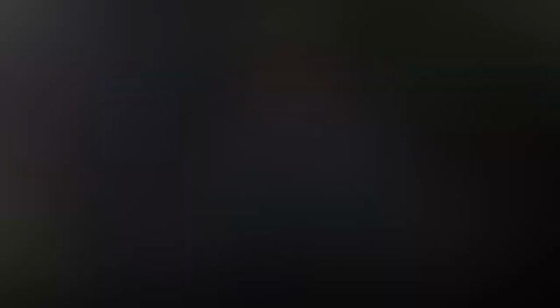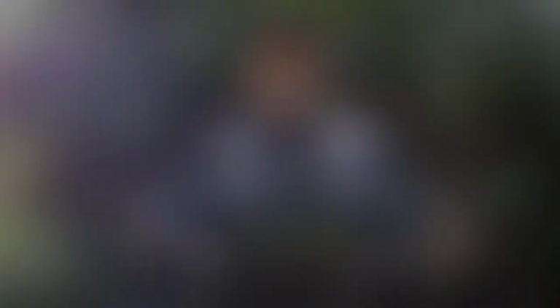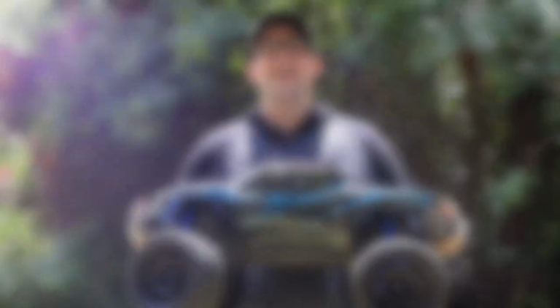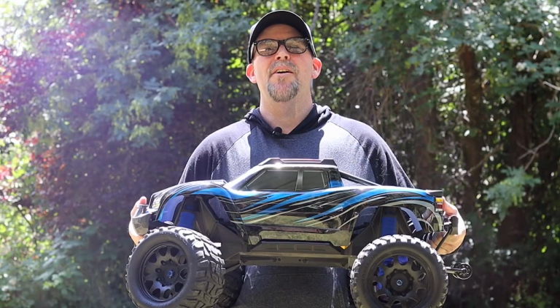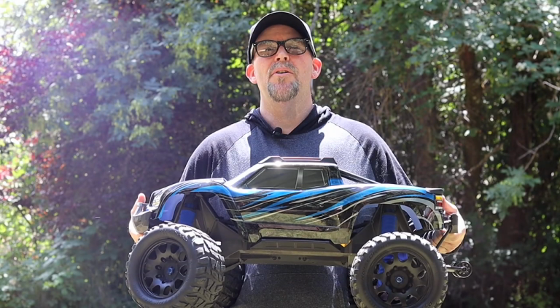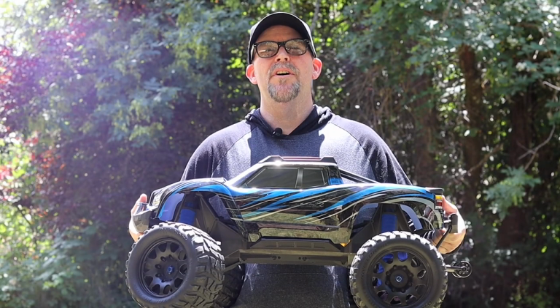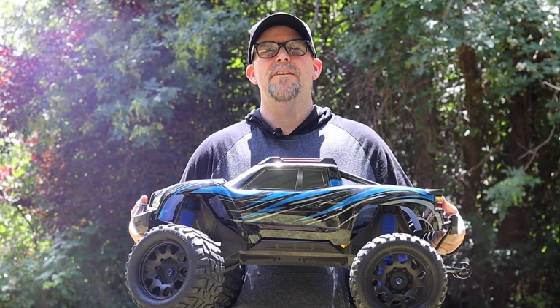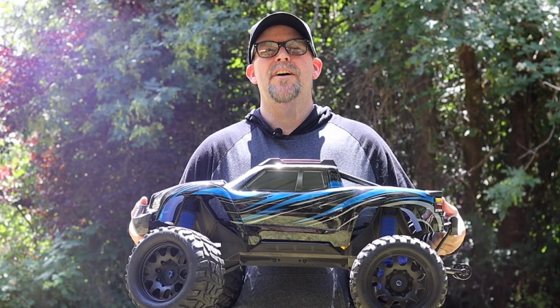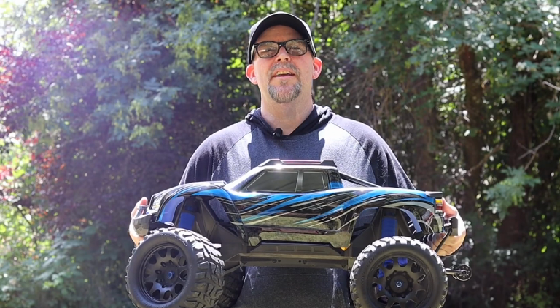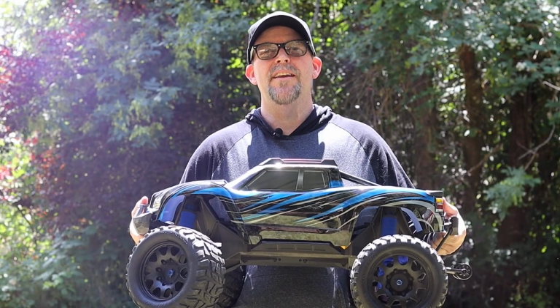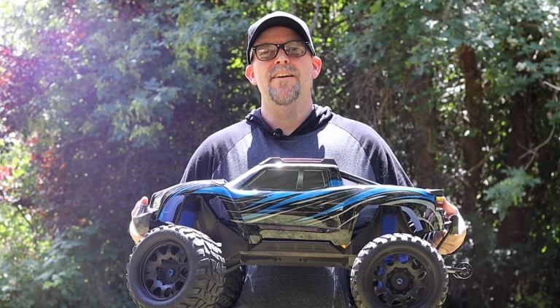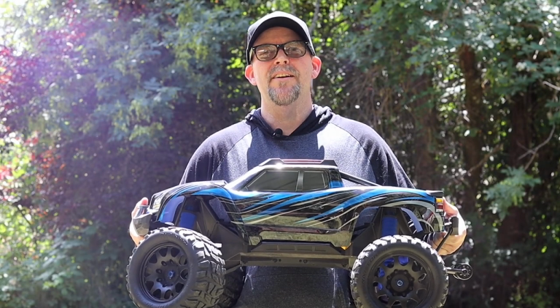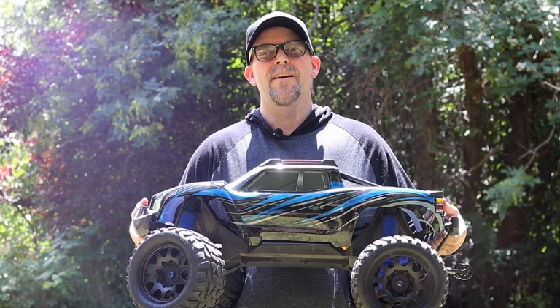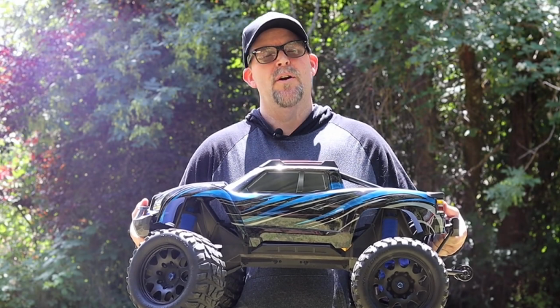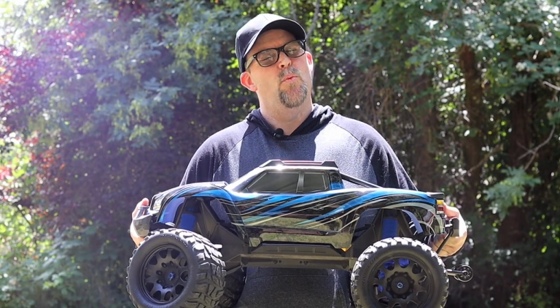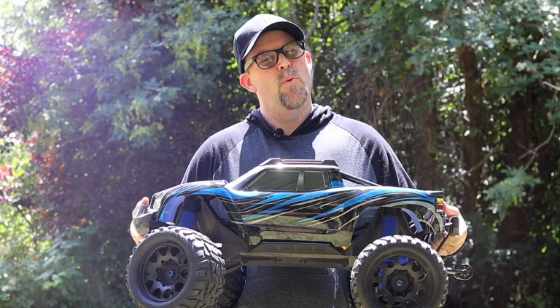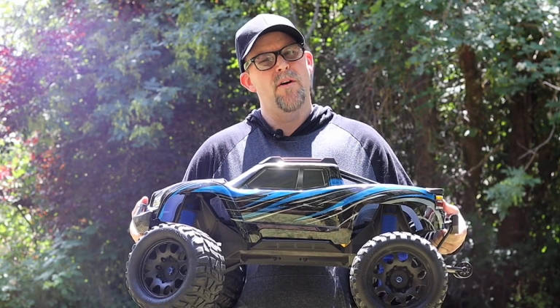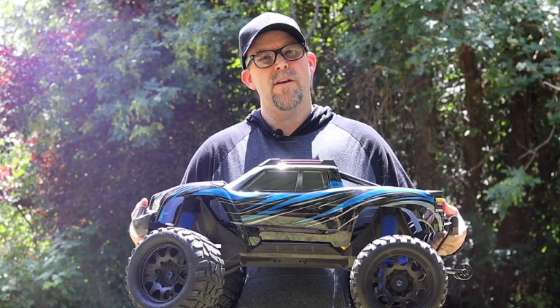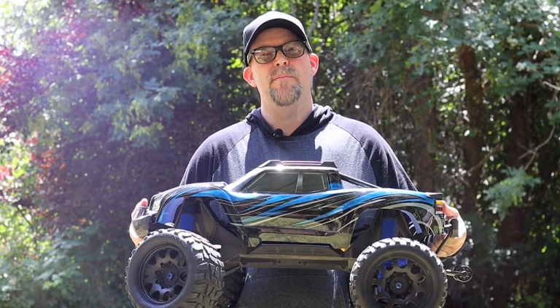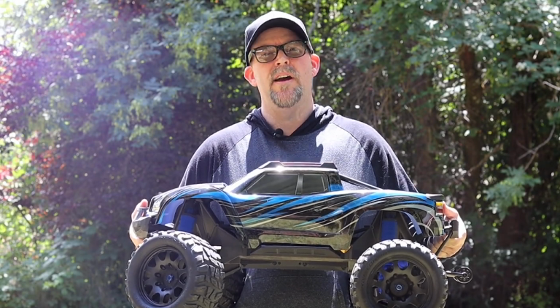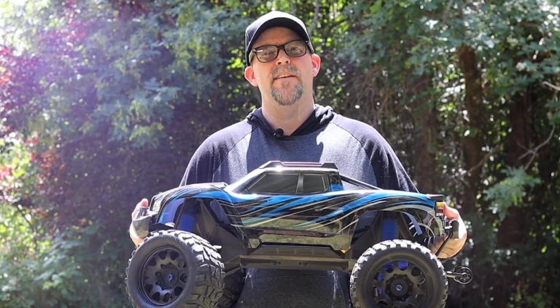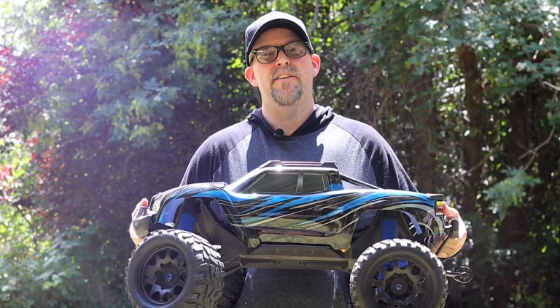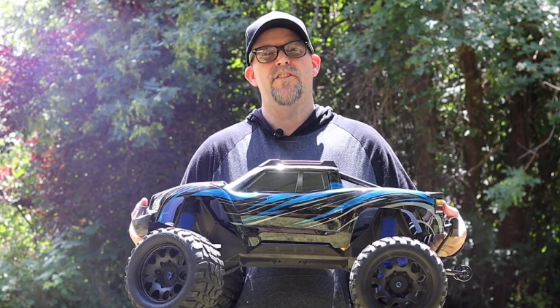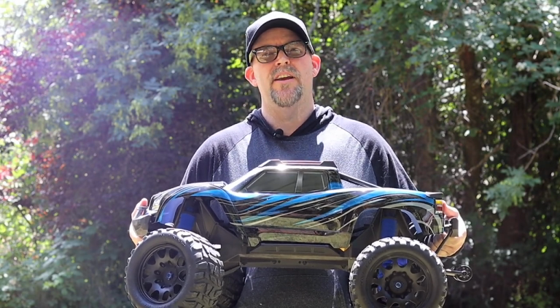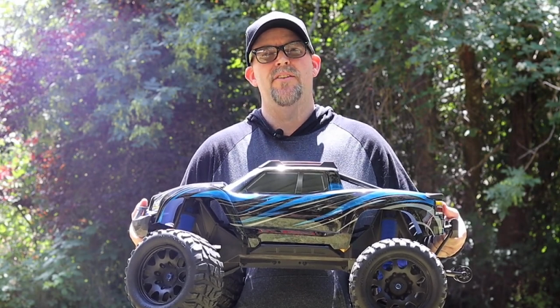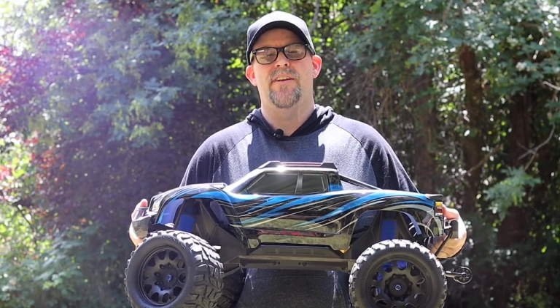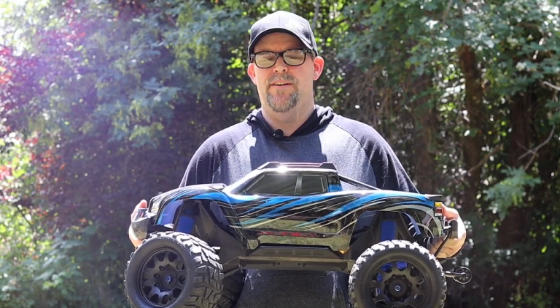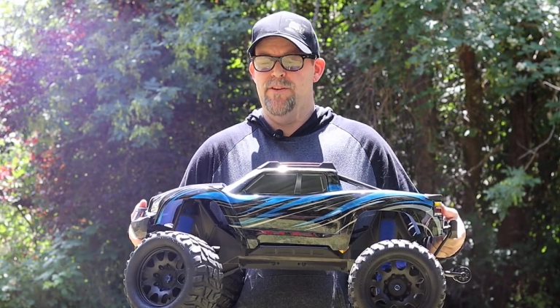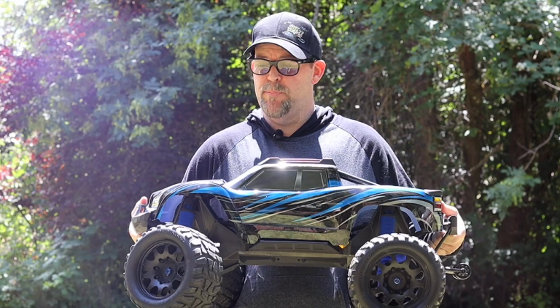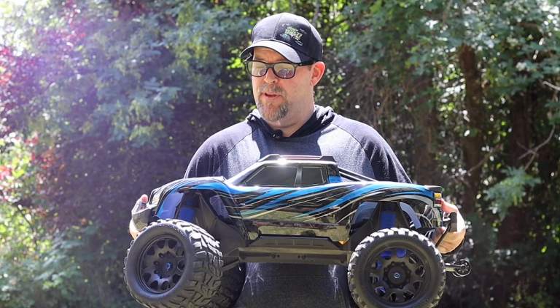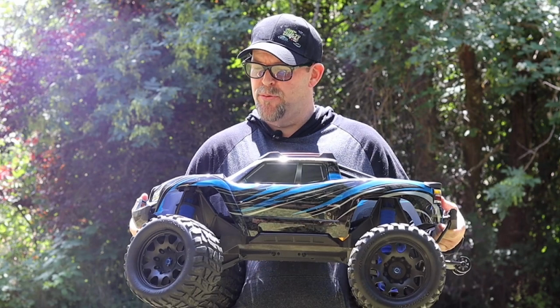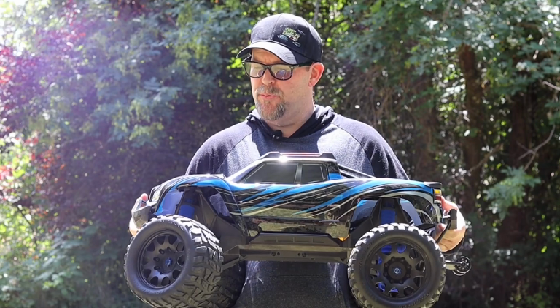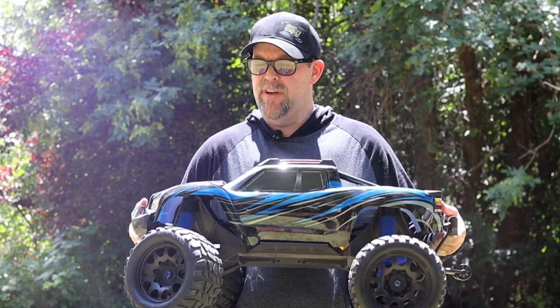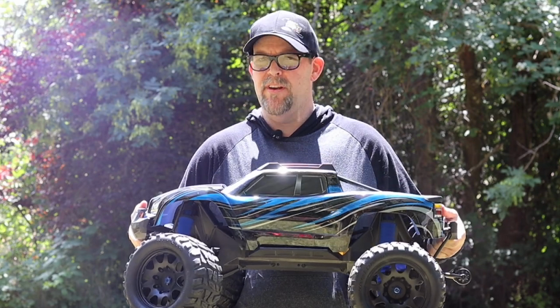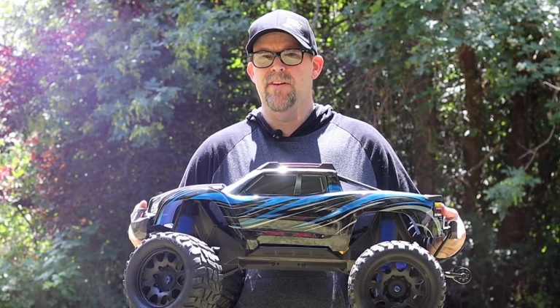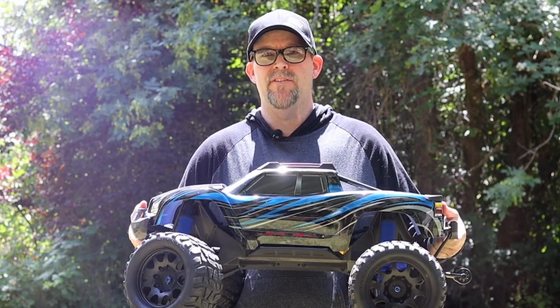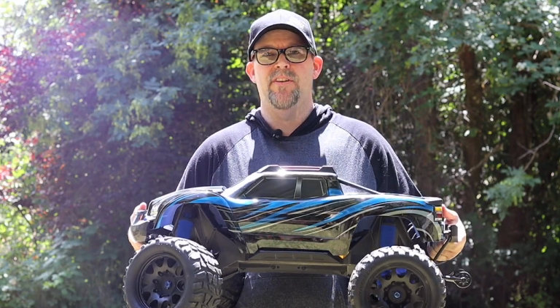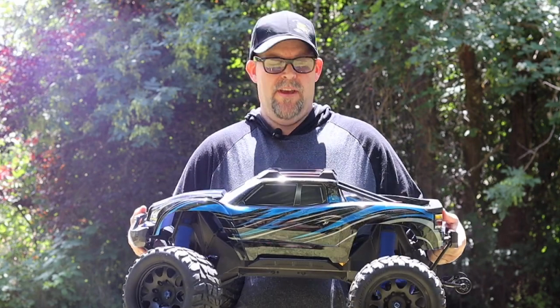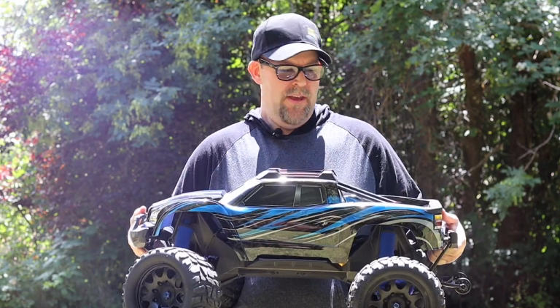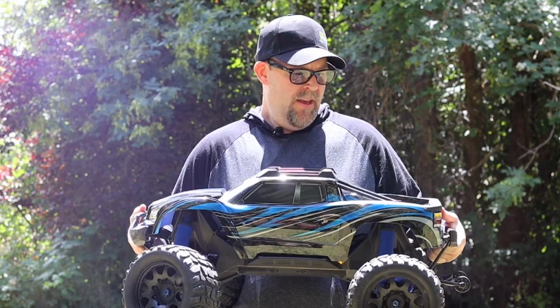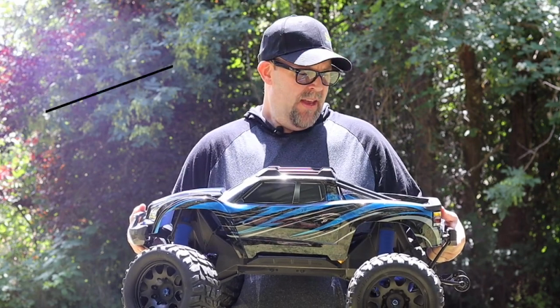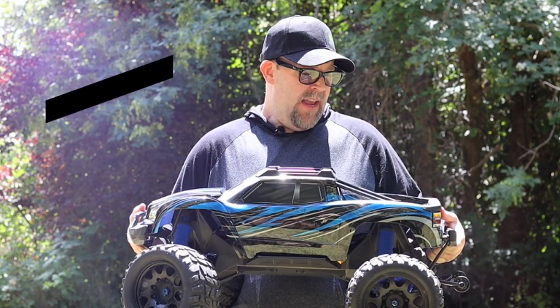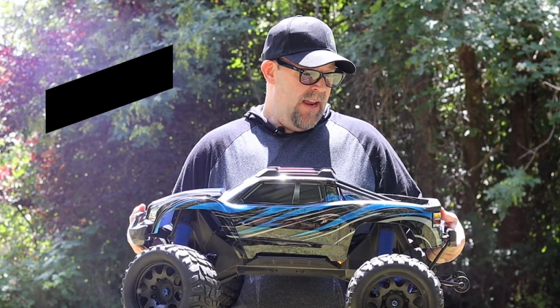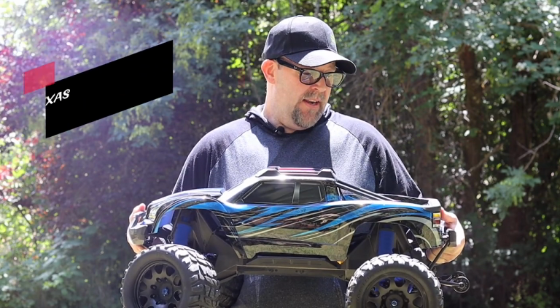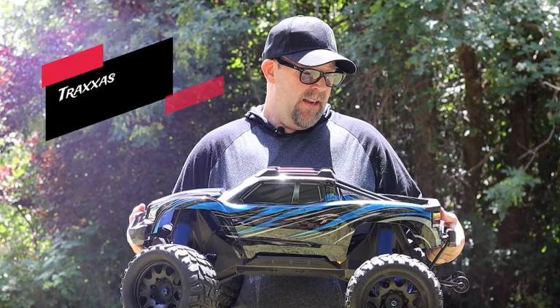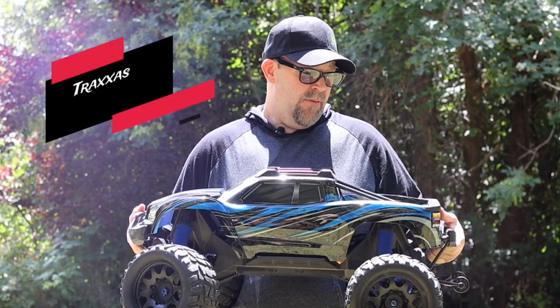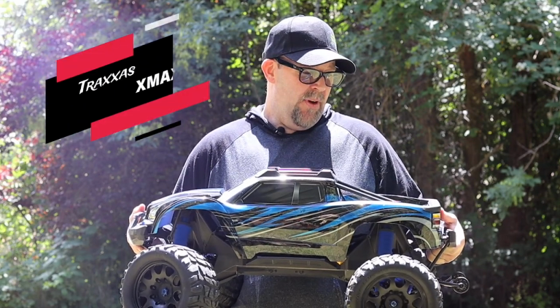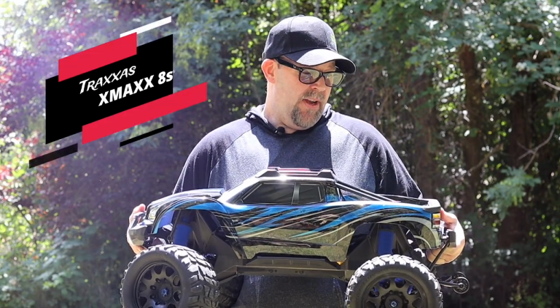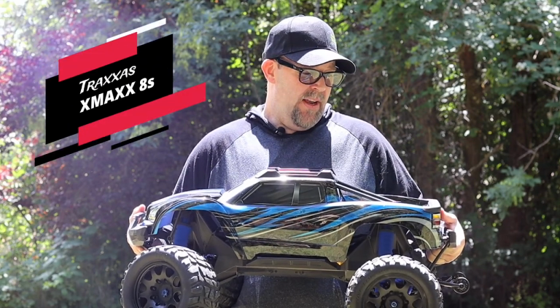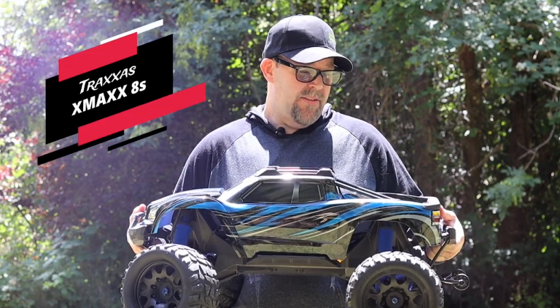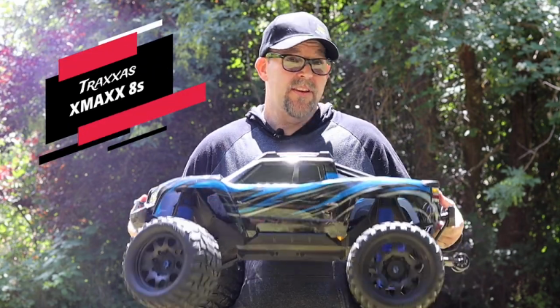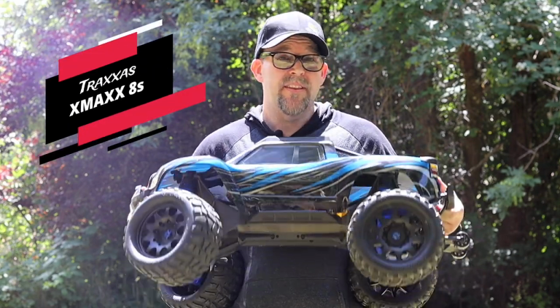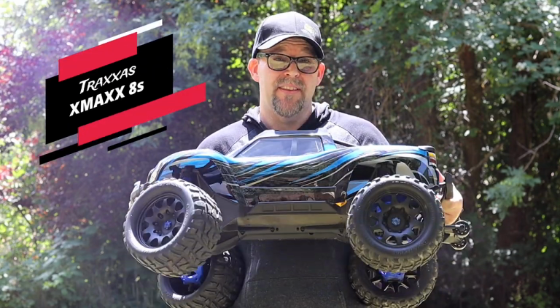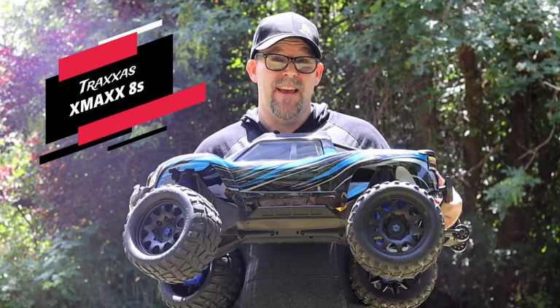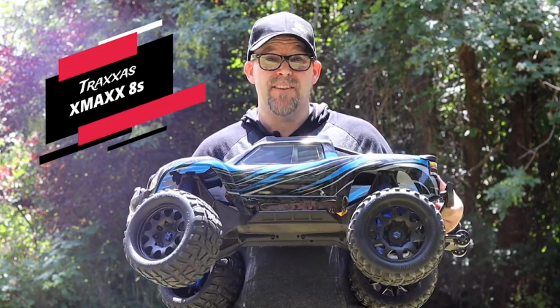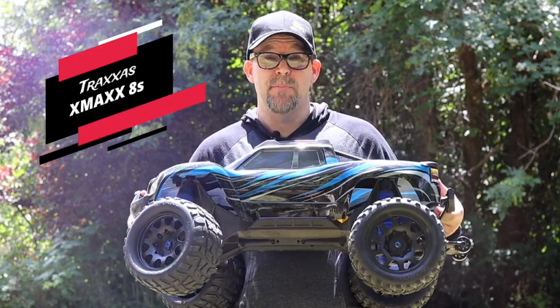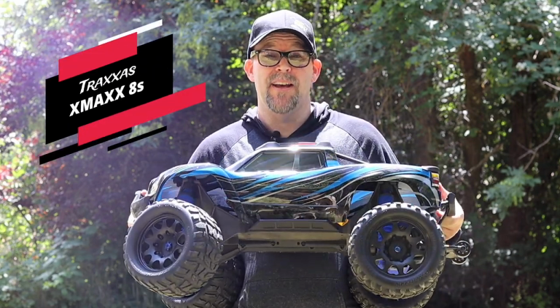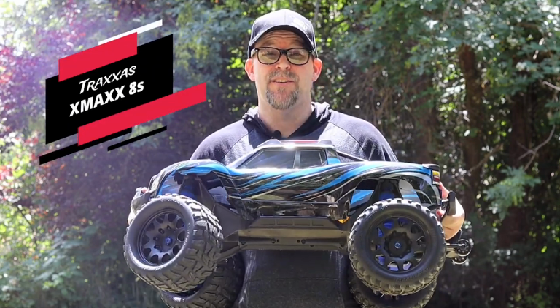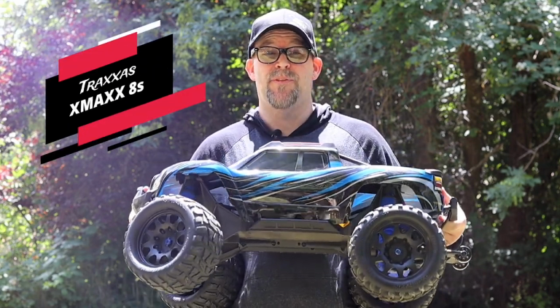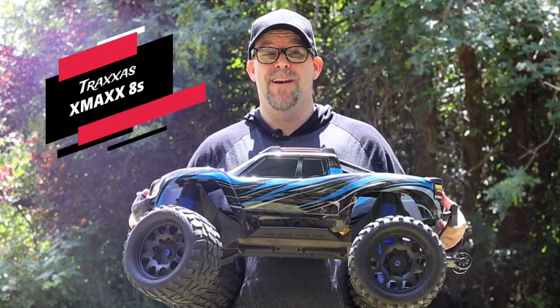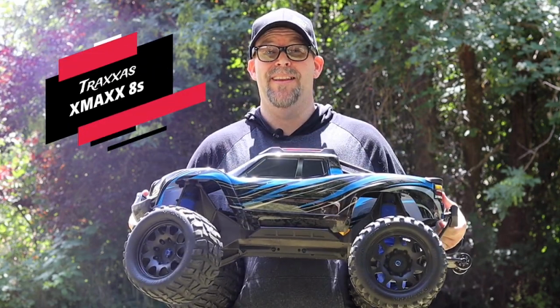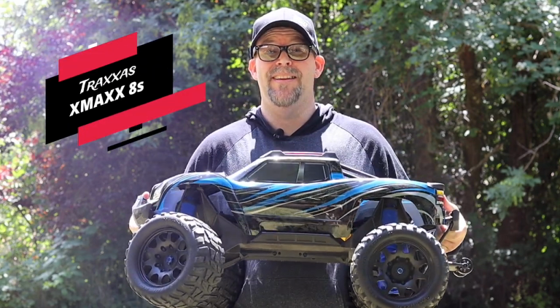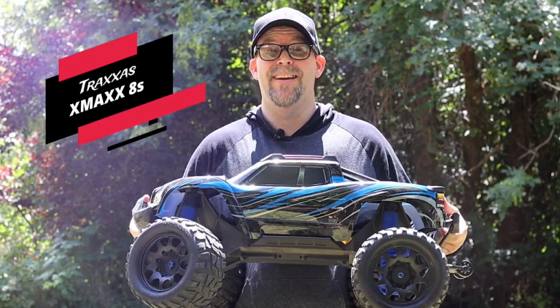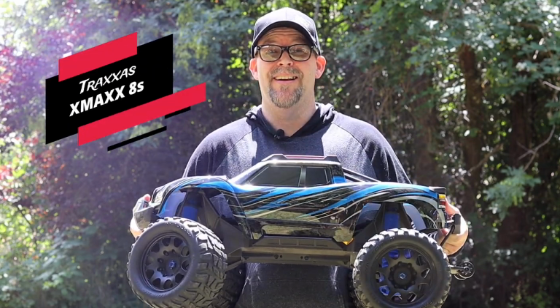Hey everyone, Donnie here and welcome back to the channel. I know it's been three years, and guess what guys — the X-Maxx is finally done.